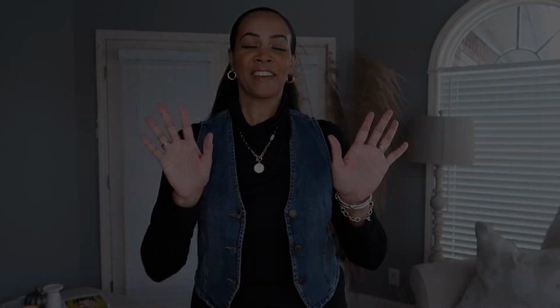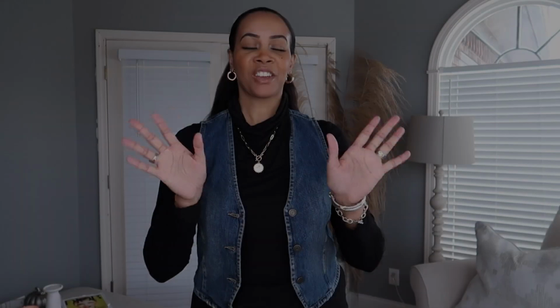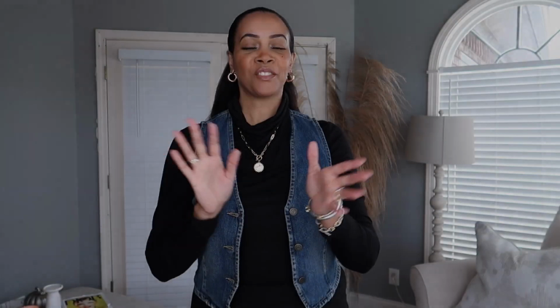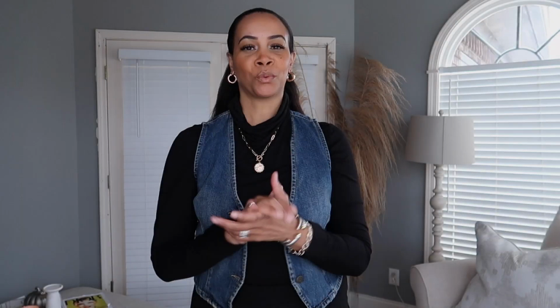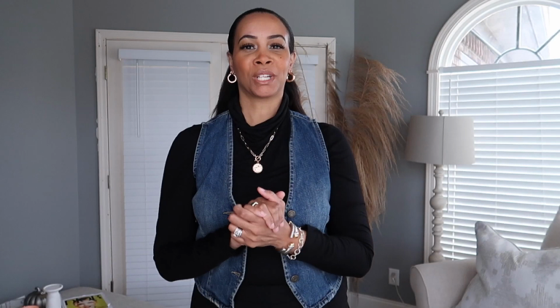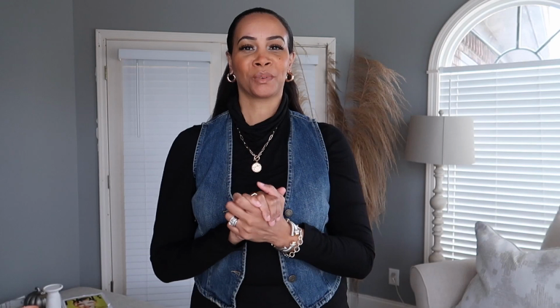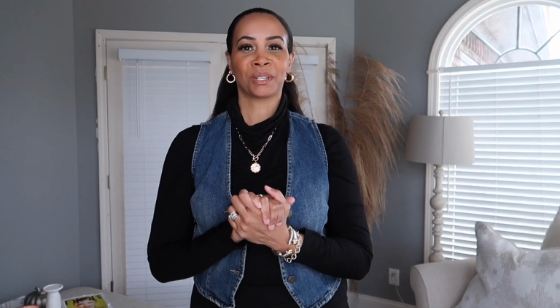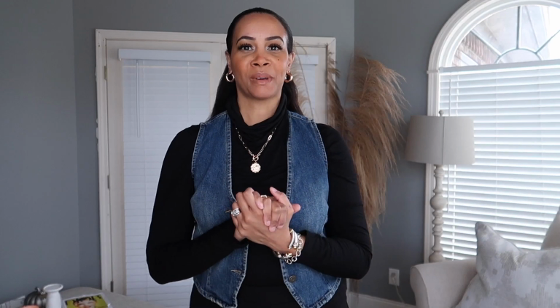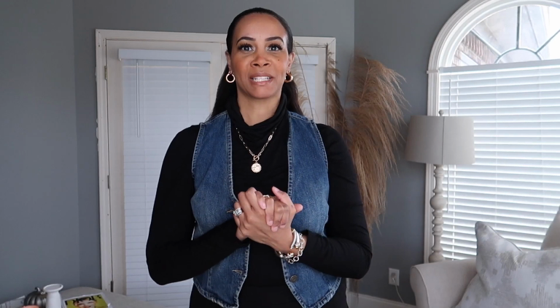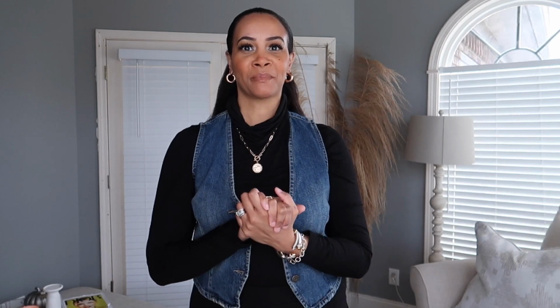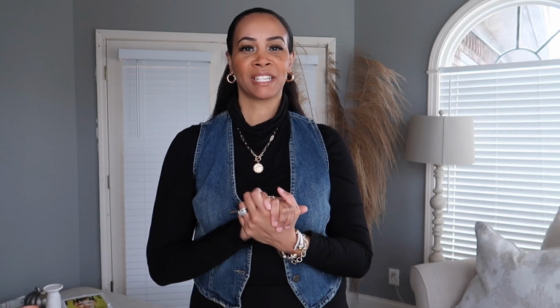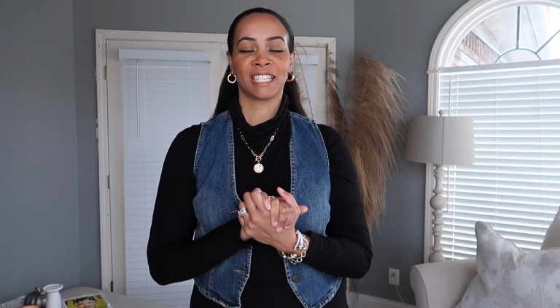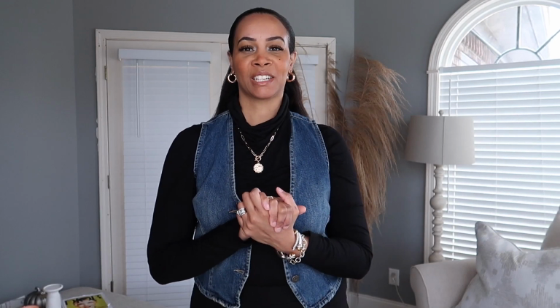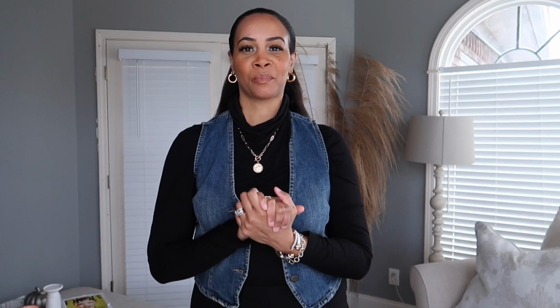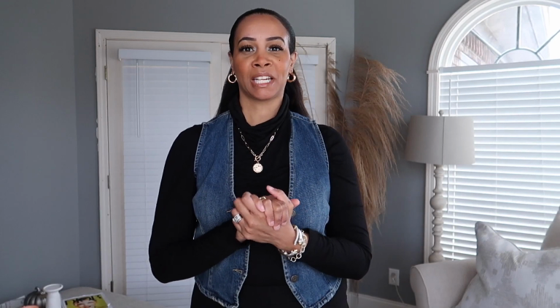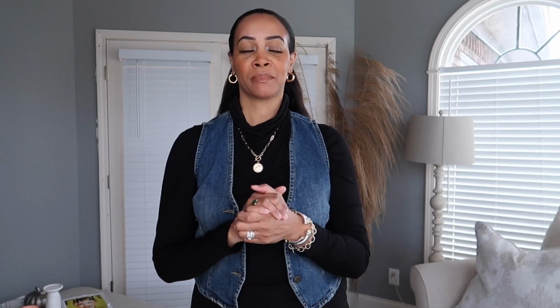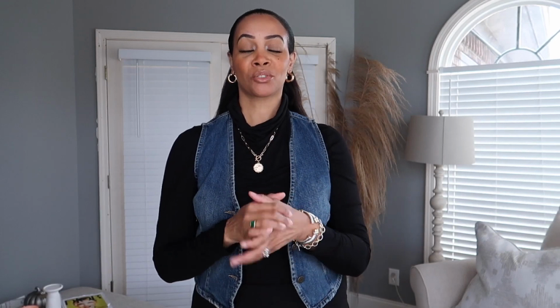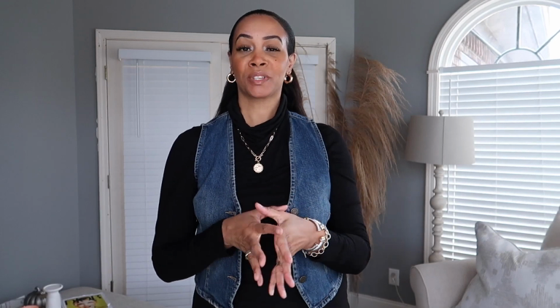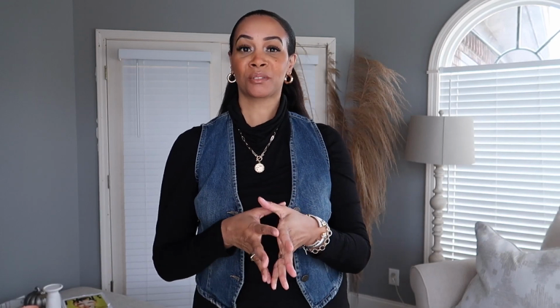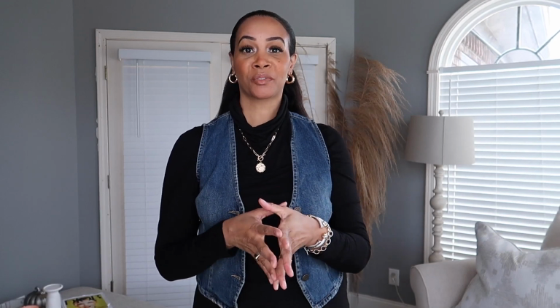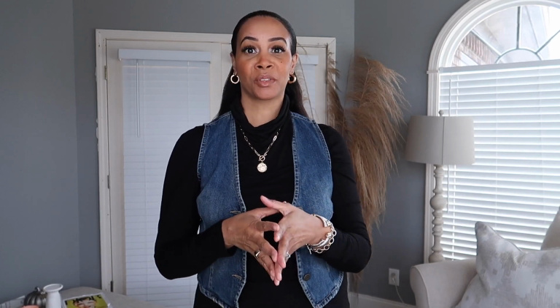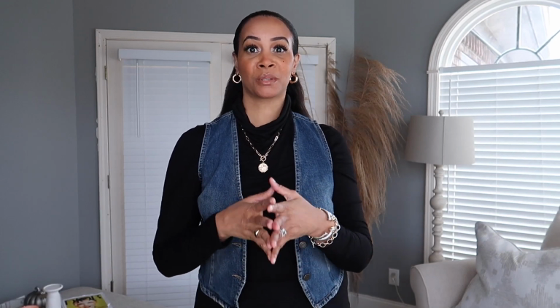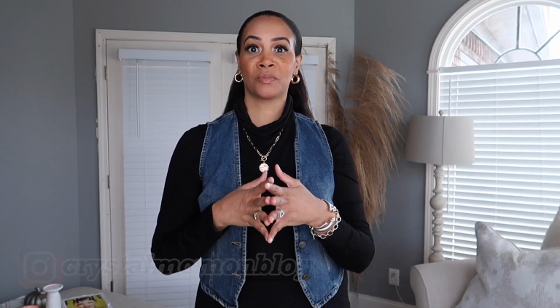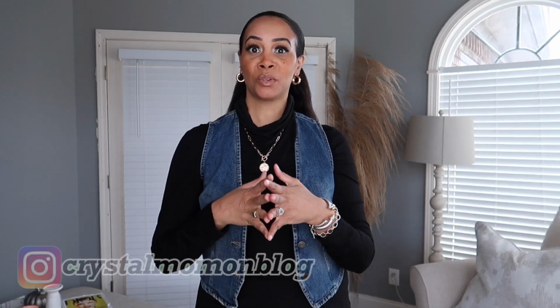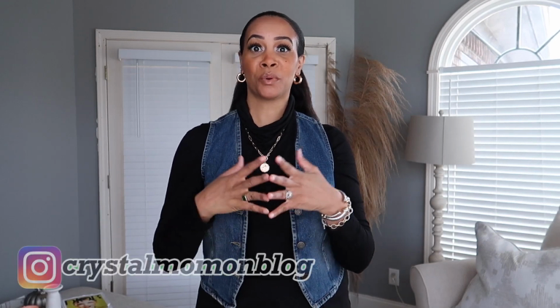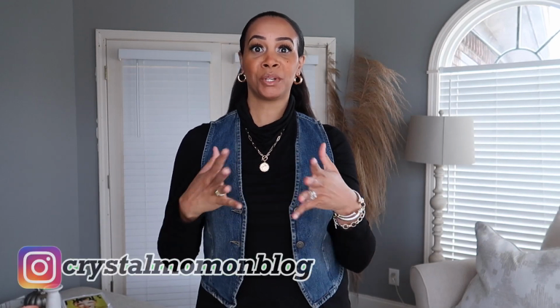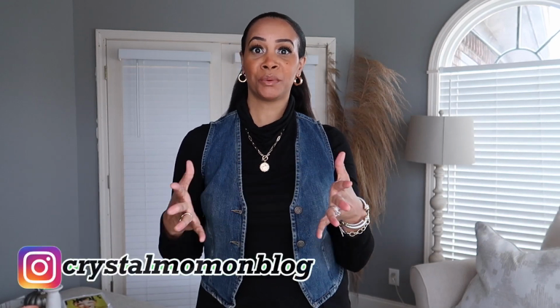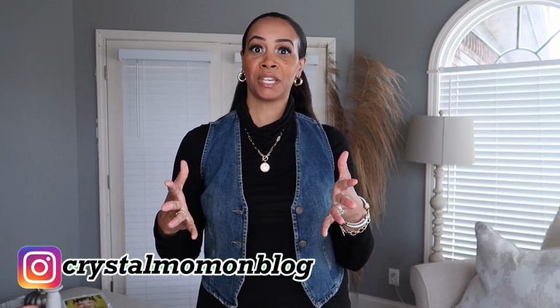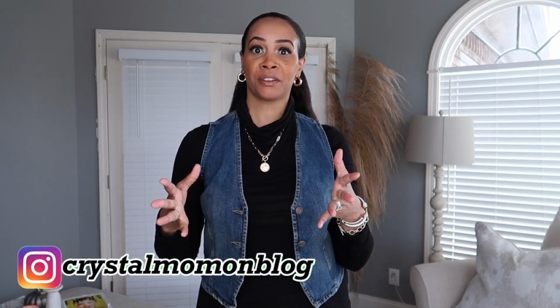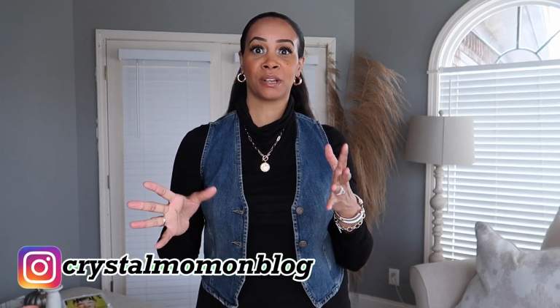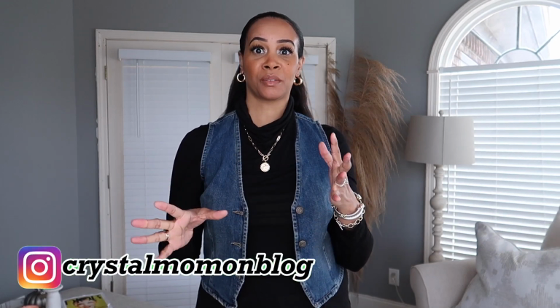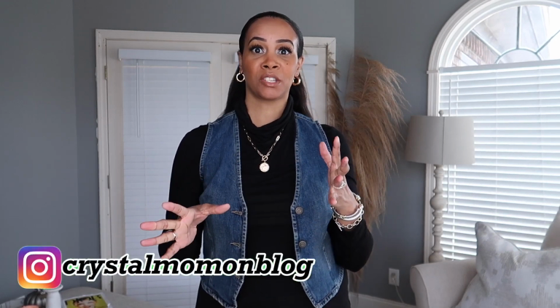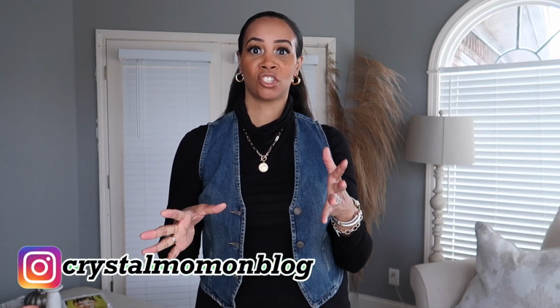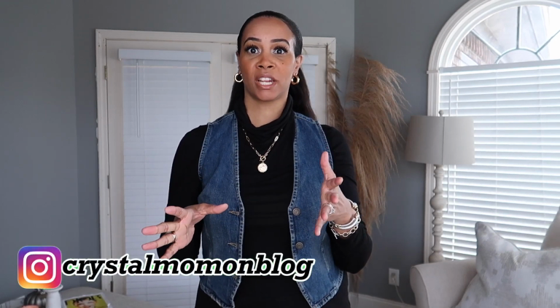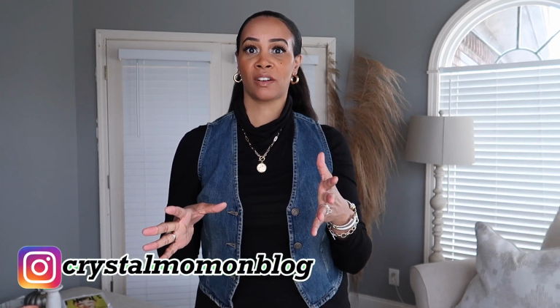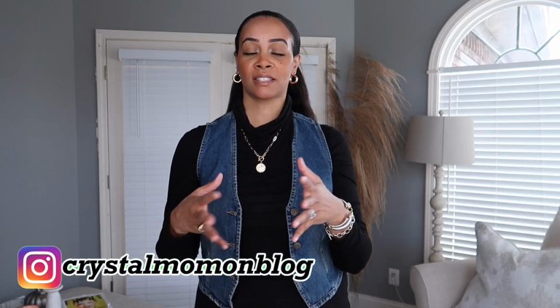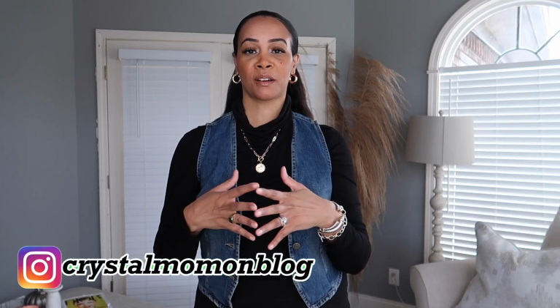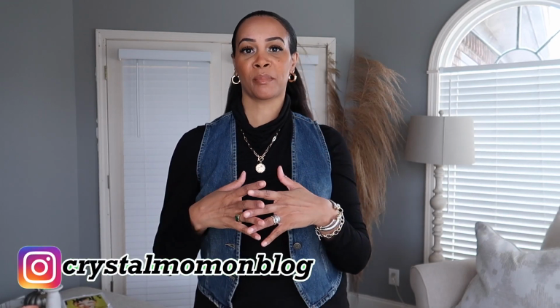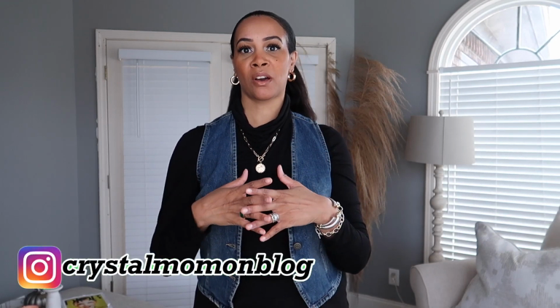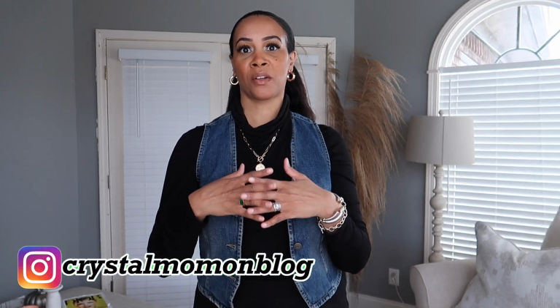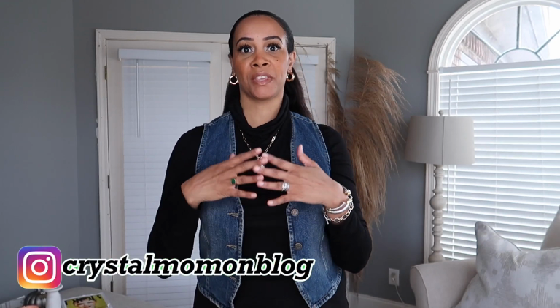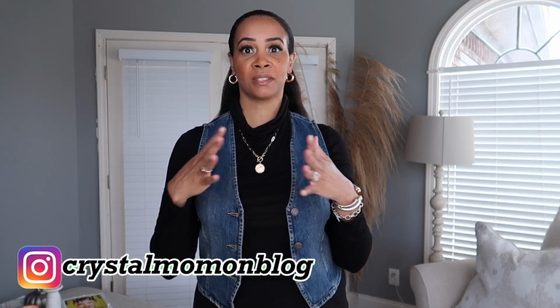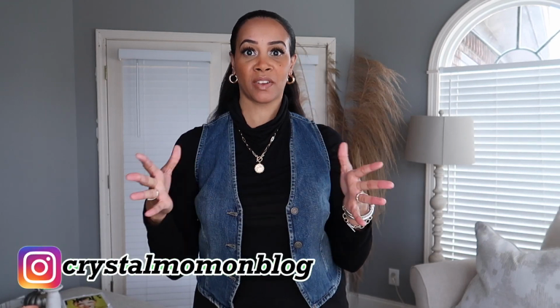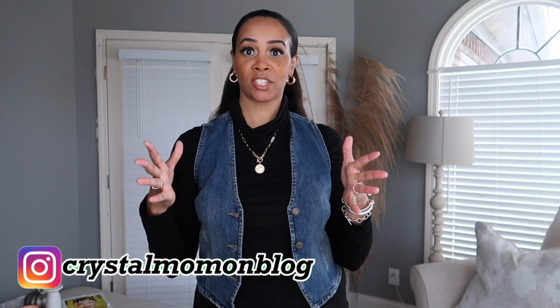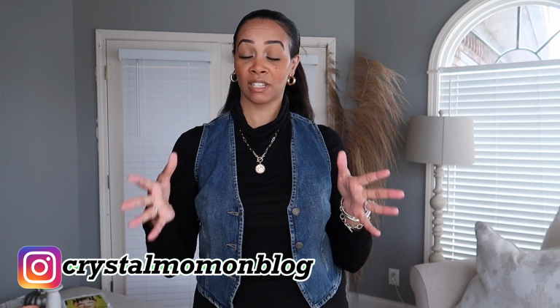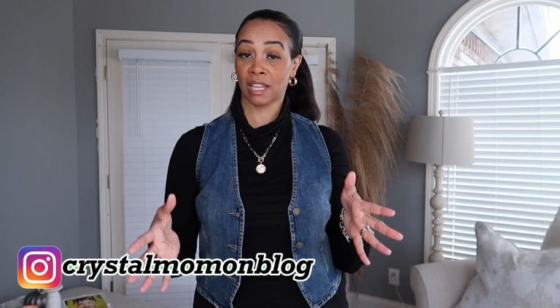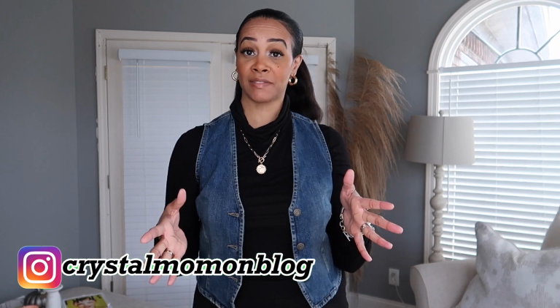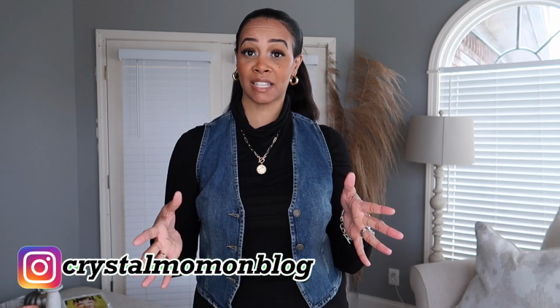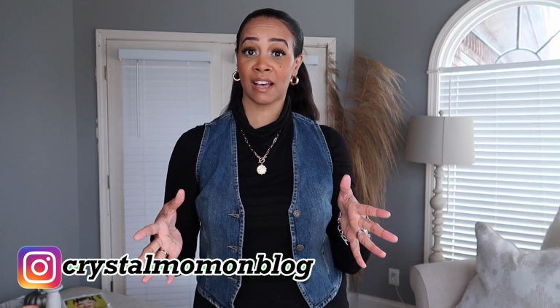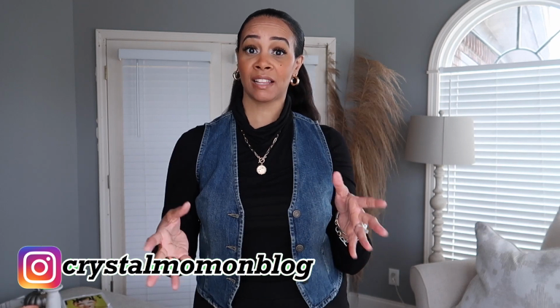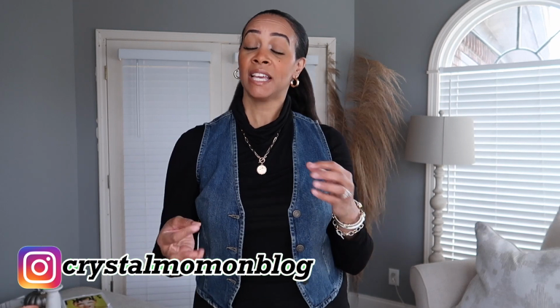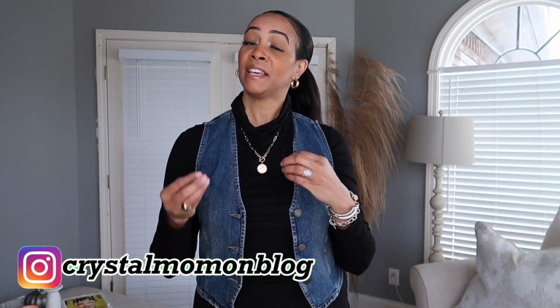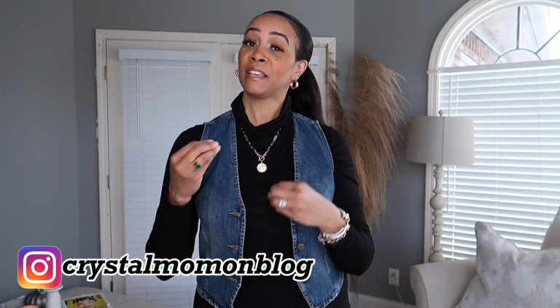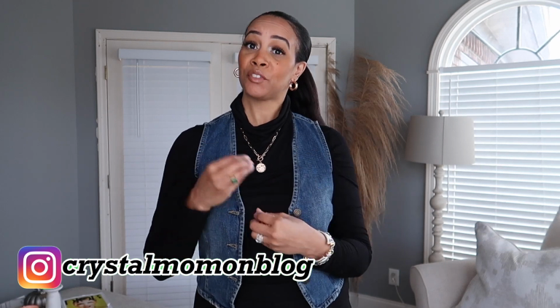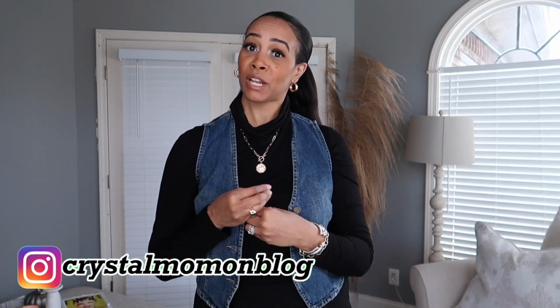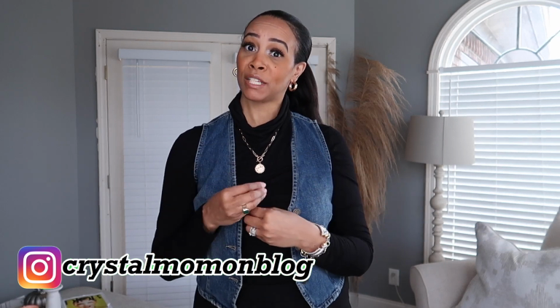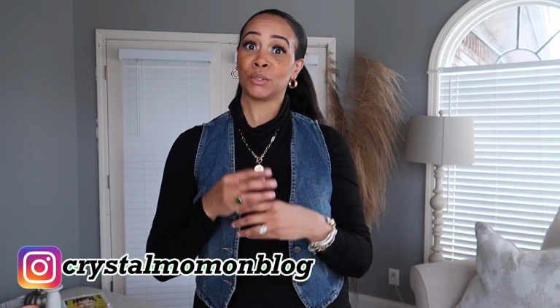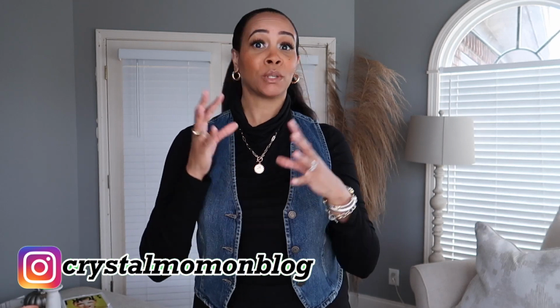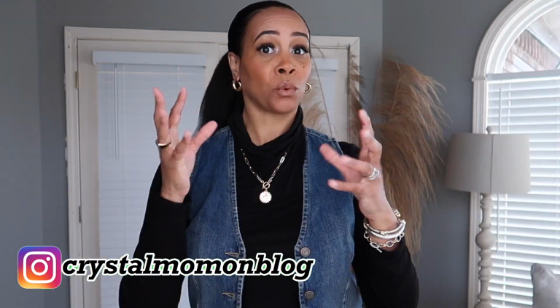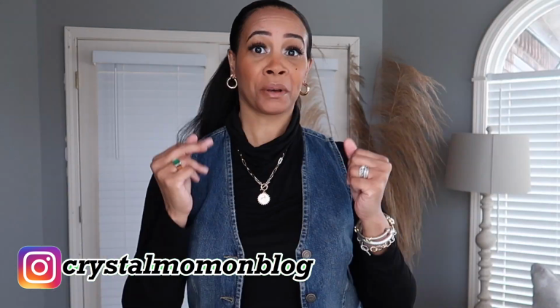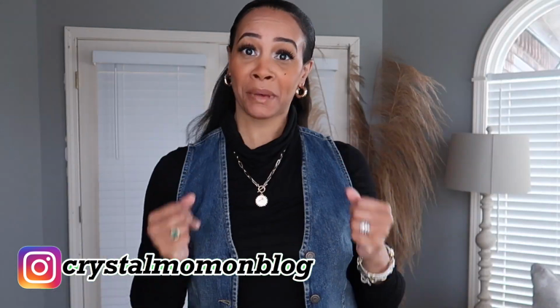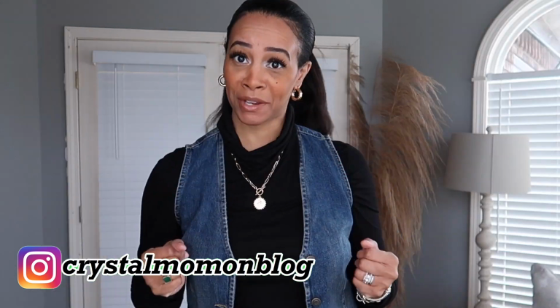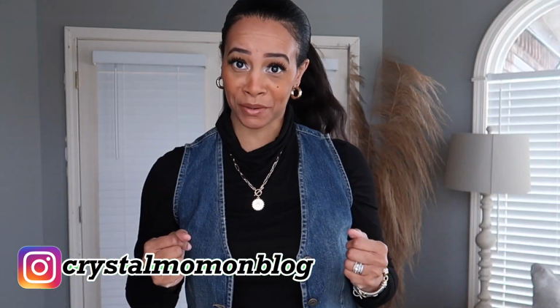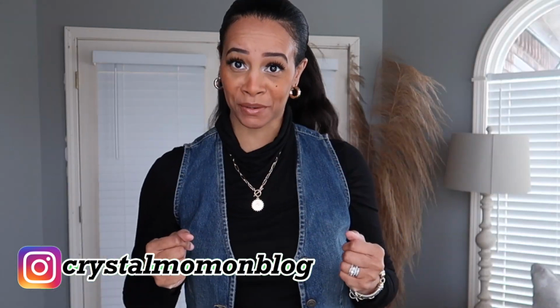Hey there everyone, welcome back to my channel. My name is Crystal. For those of you who are new here, on this channel I talk about all things fashion and lifestyle. If you're not new, then welcome back girl.